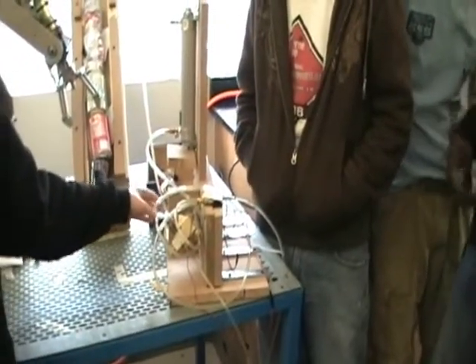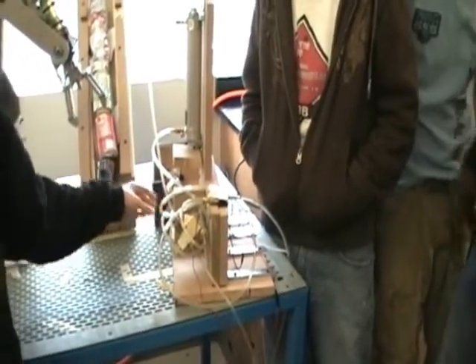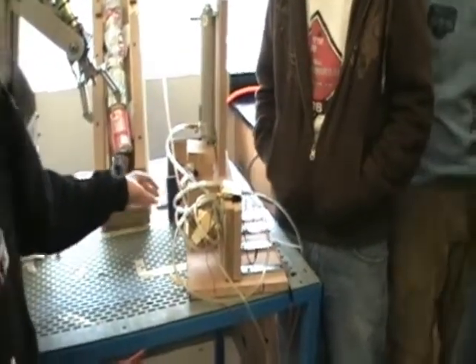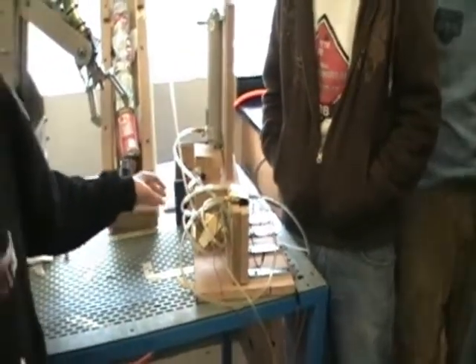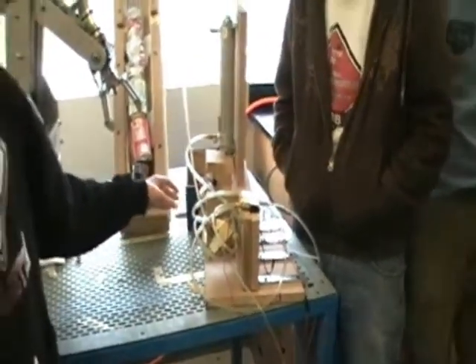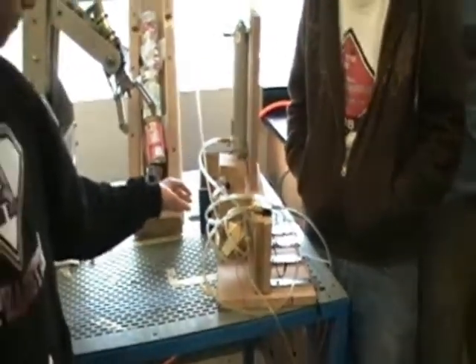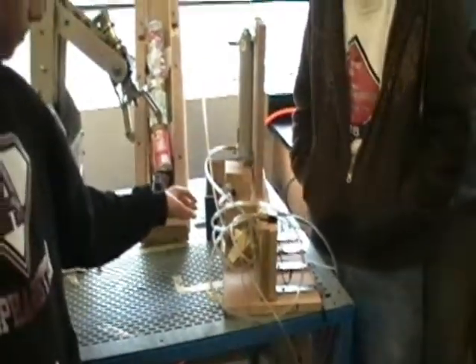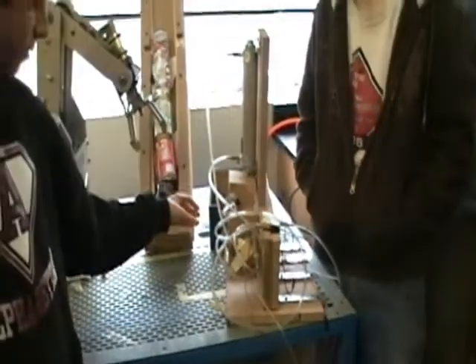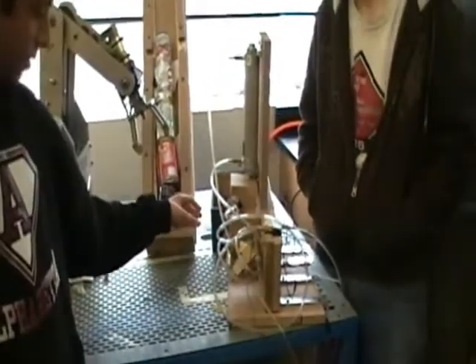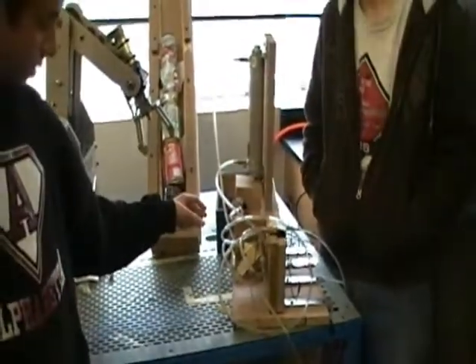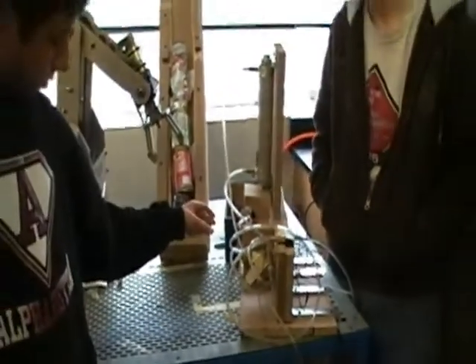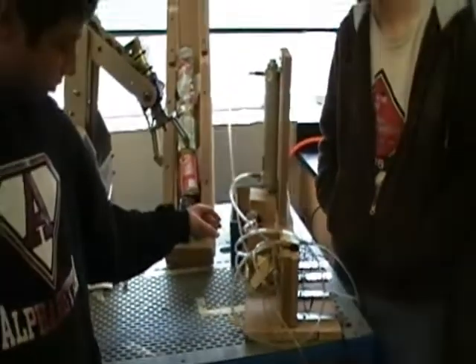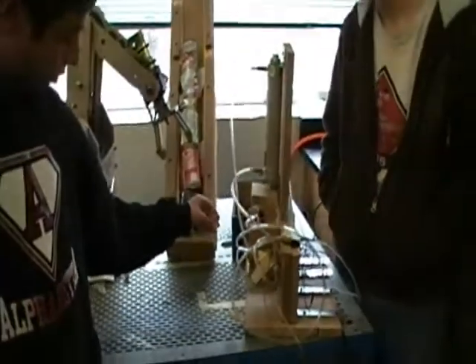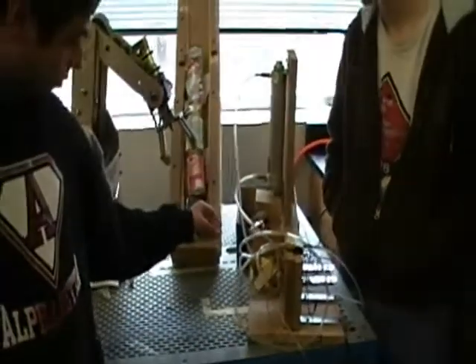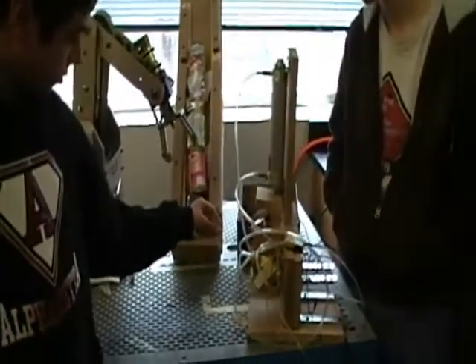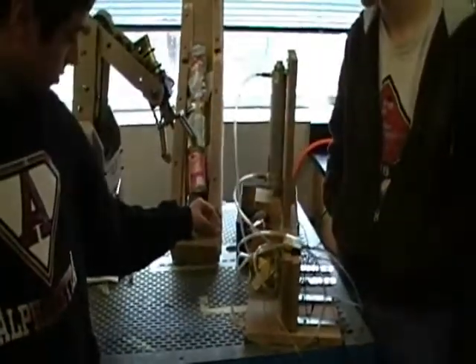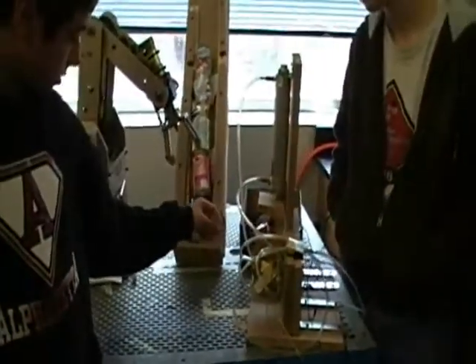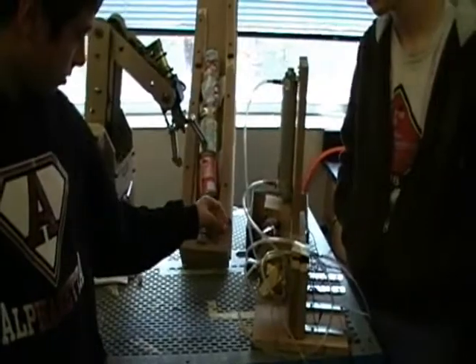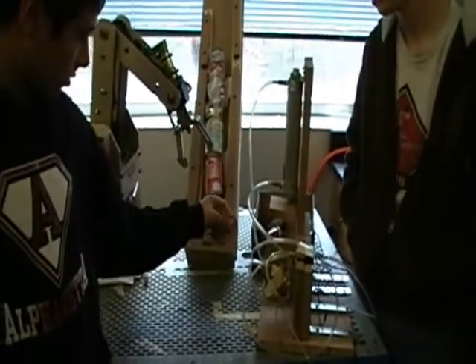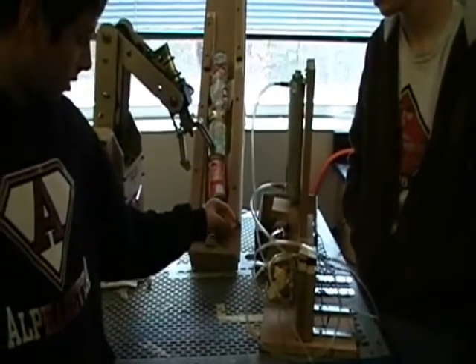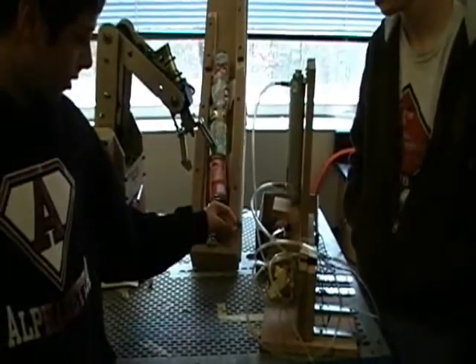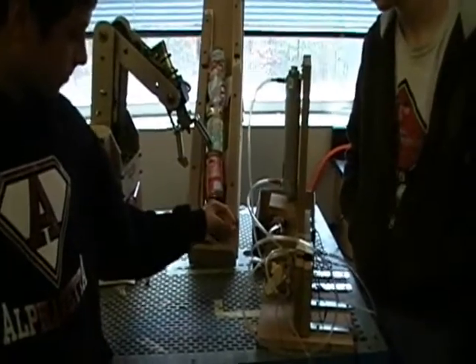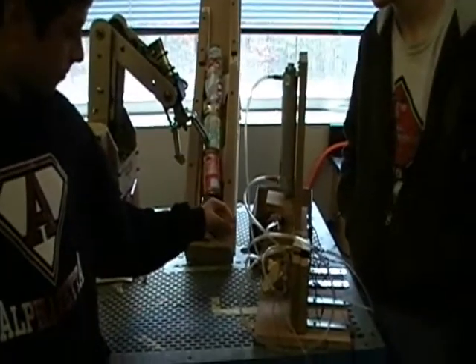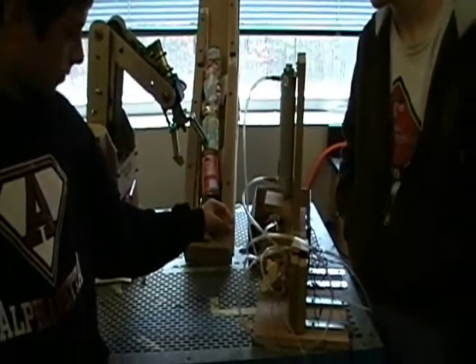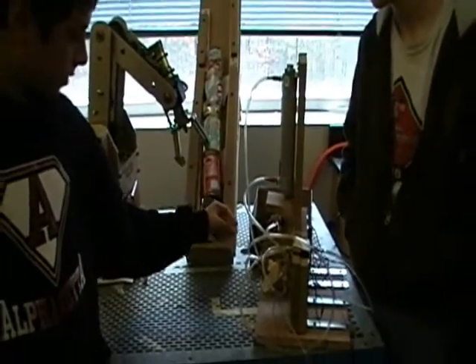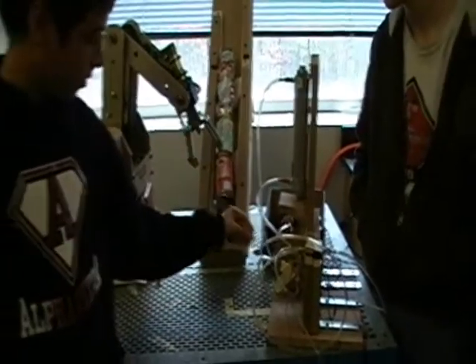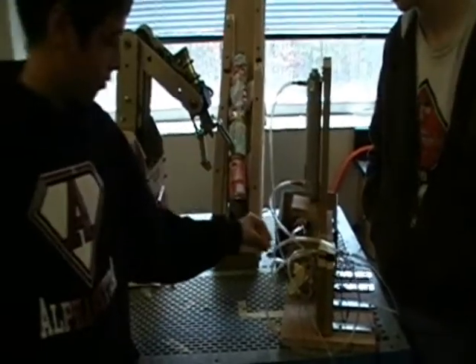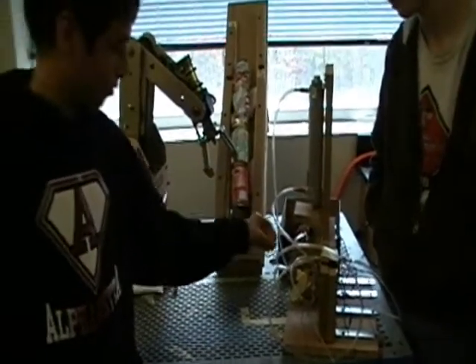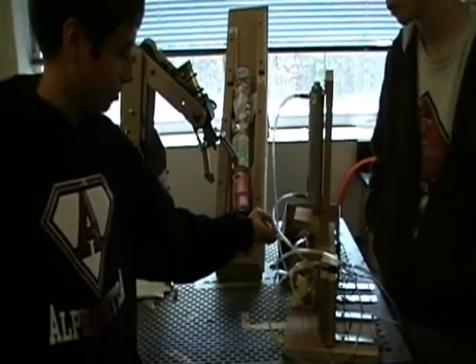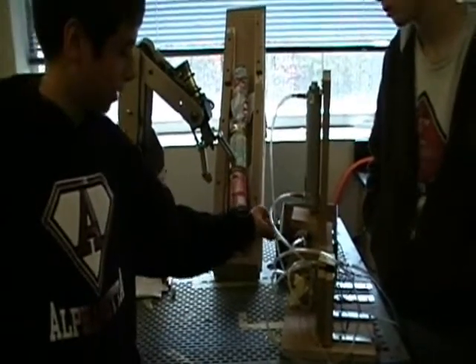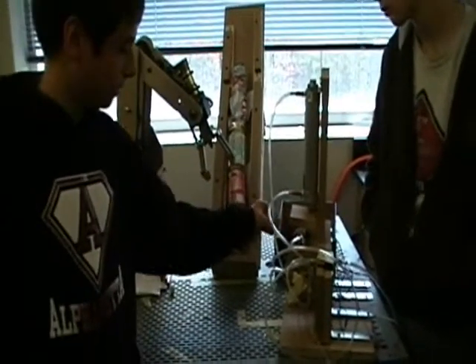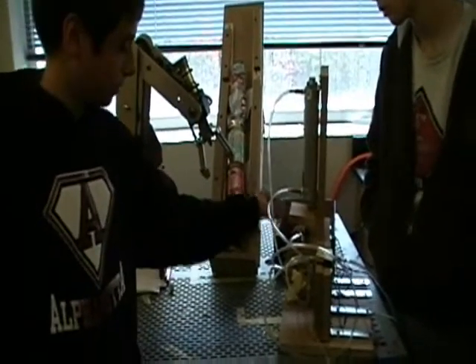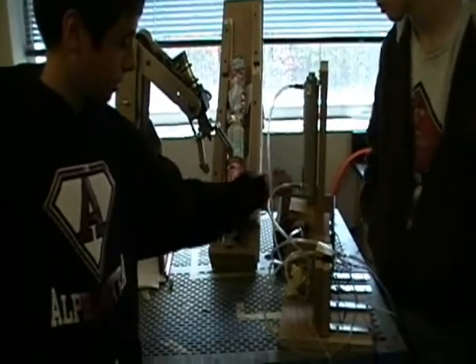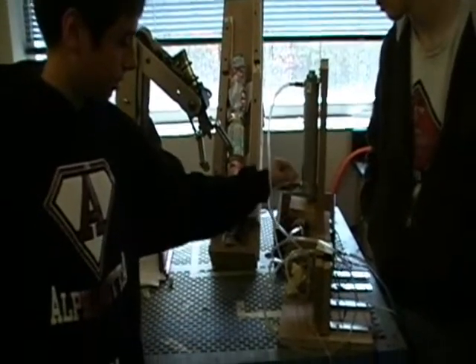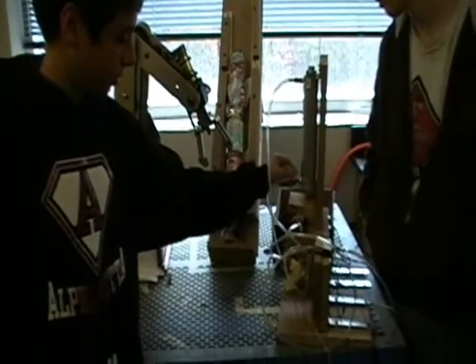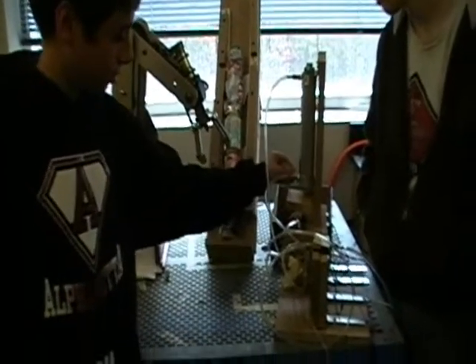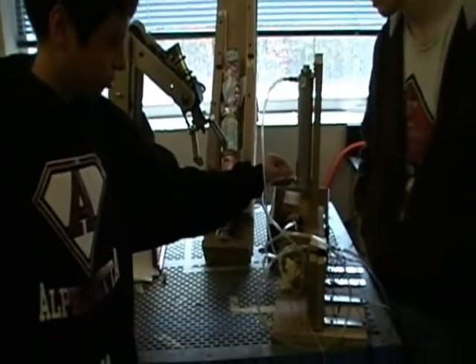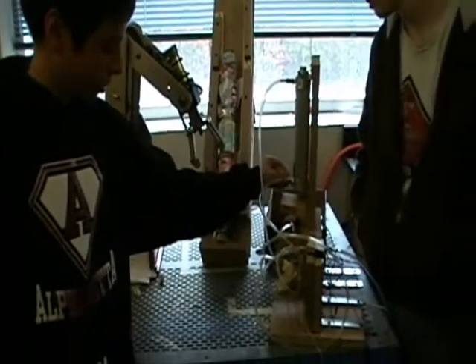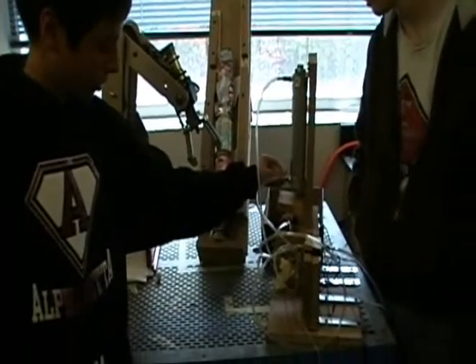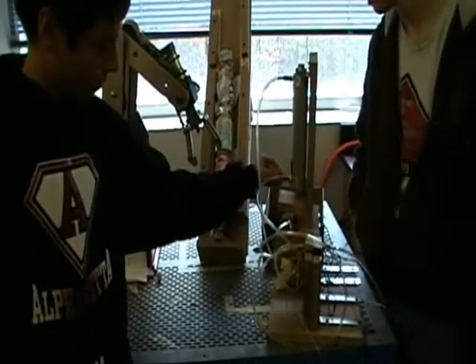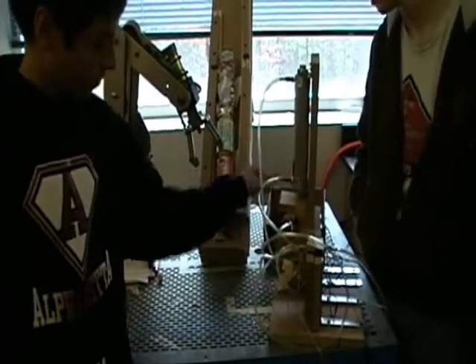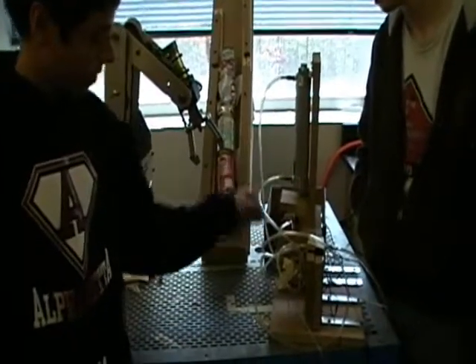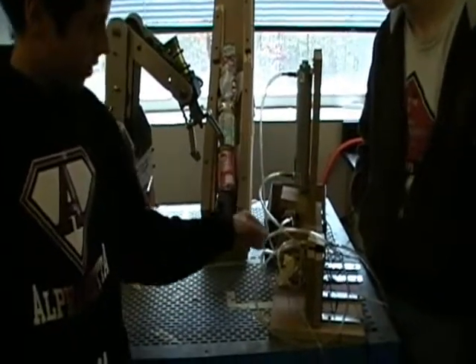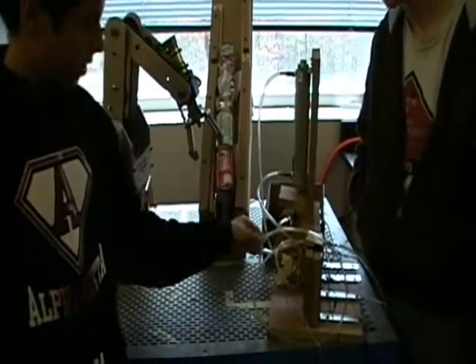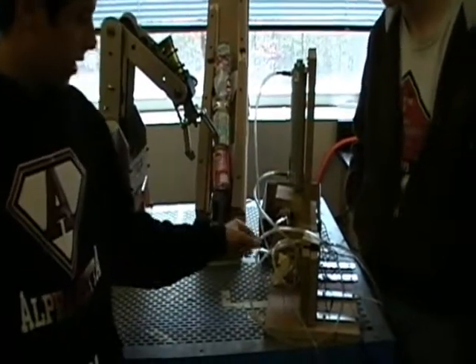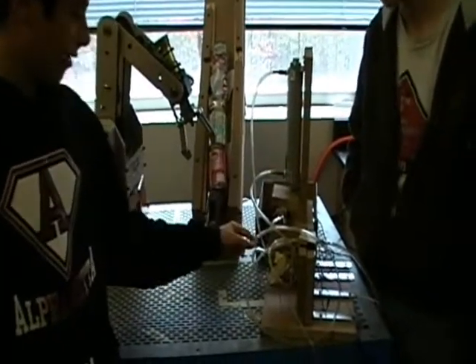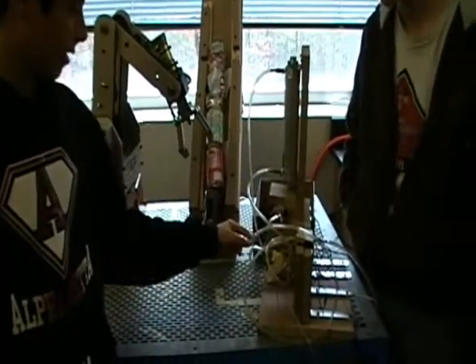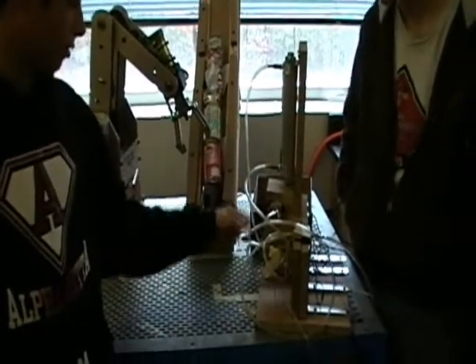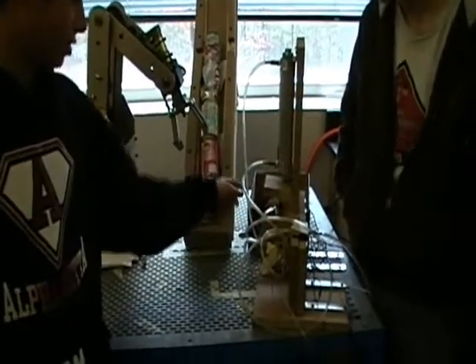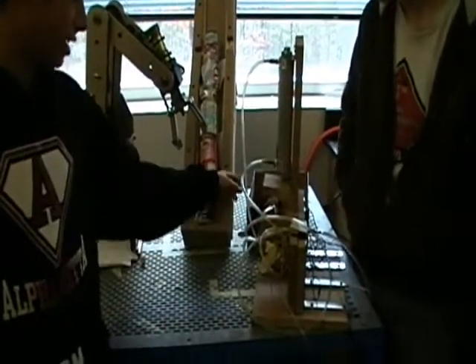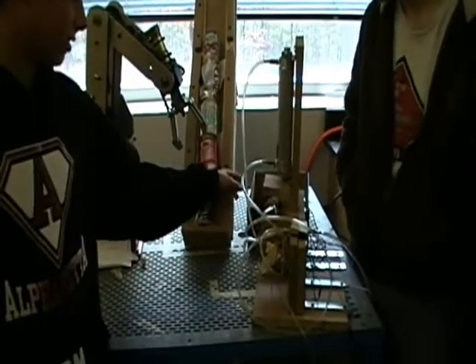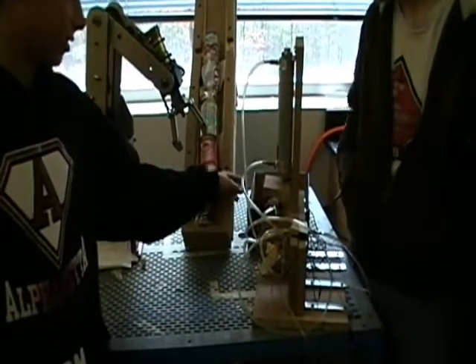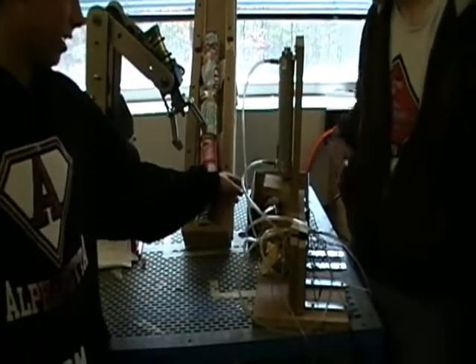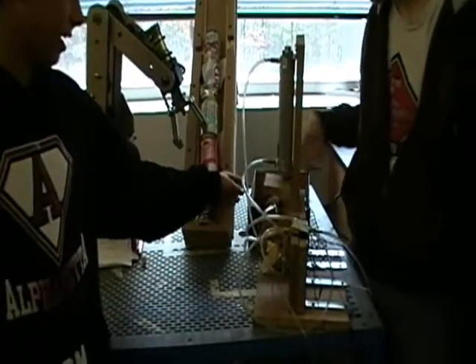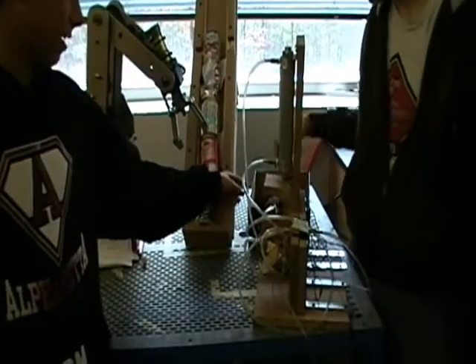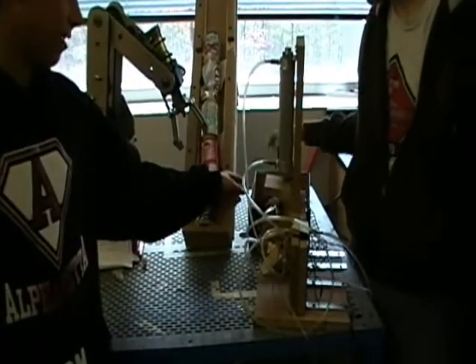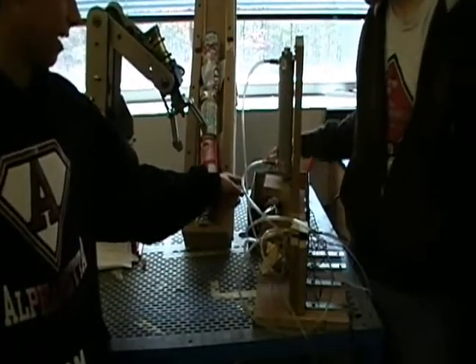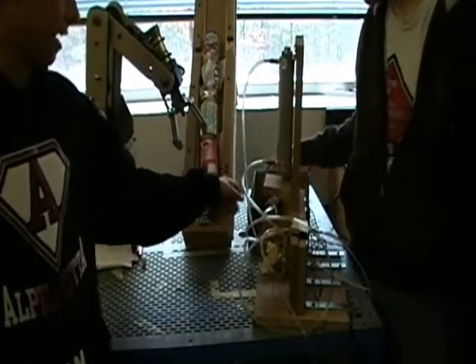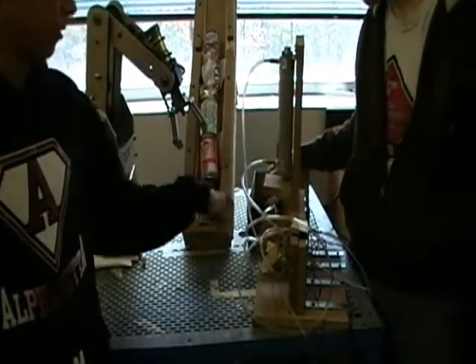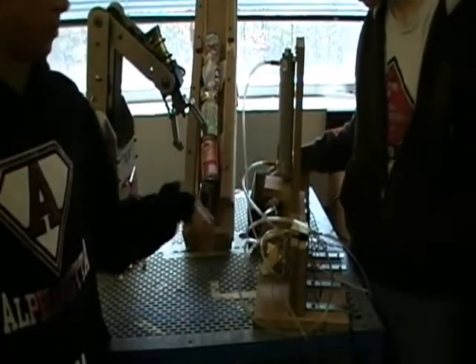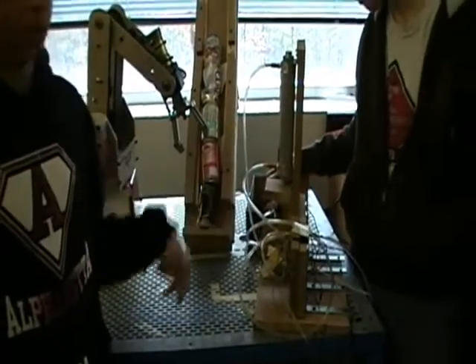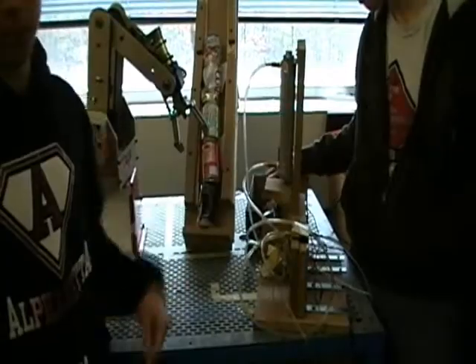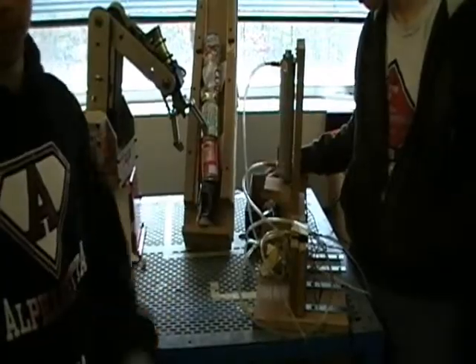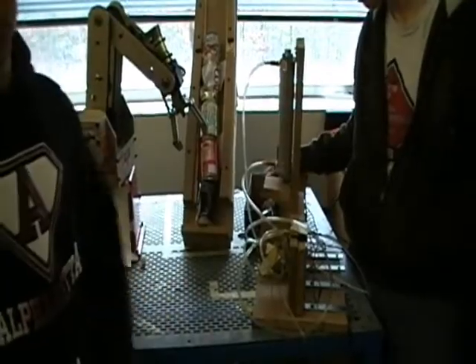It will go out, close the claw, go to the left, and hit this trigger, and that will eject the can out into the bin.